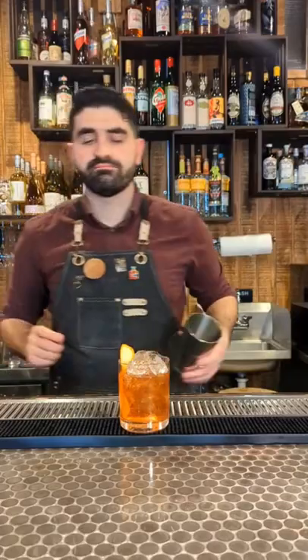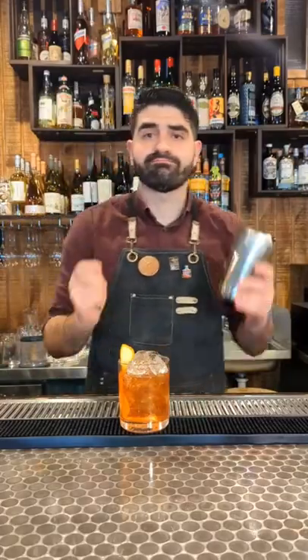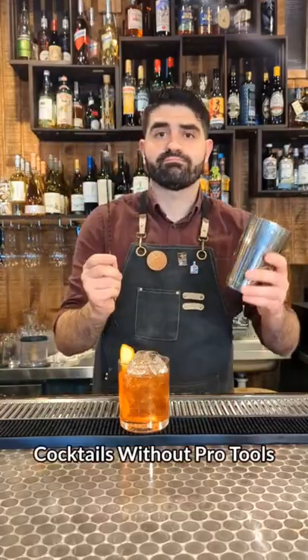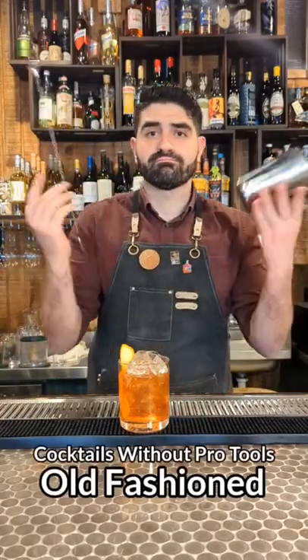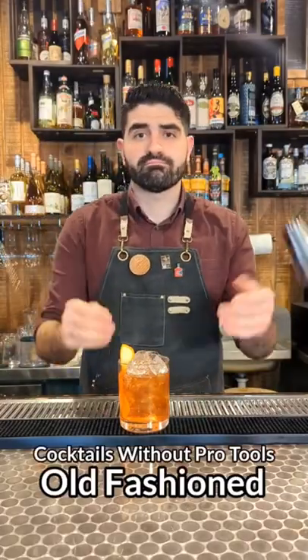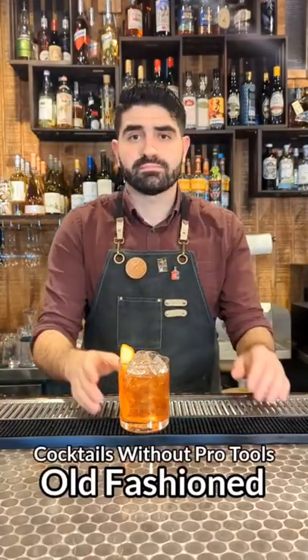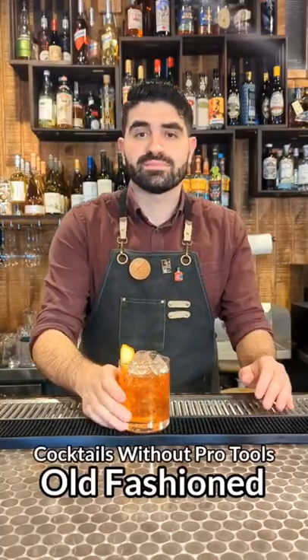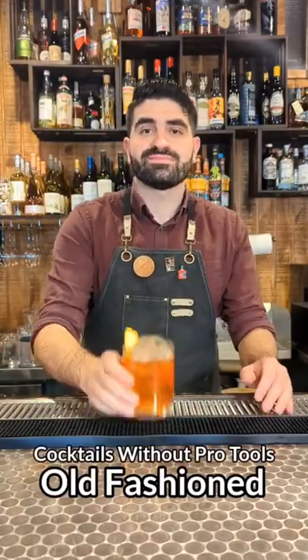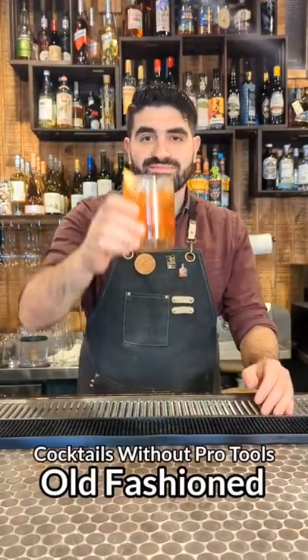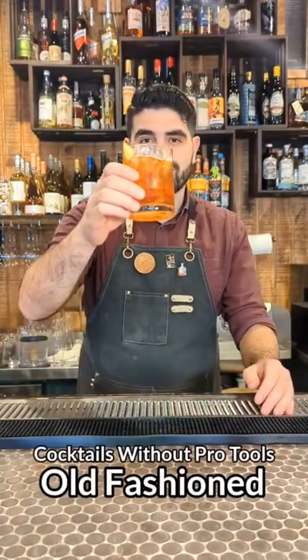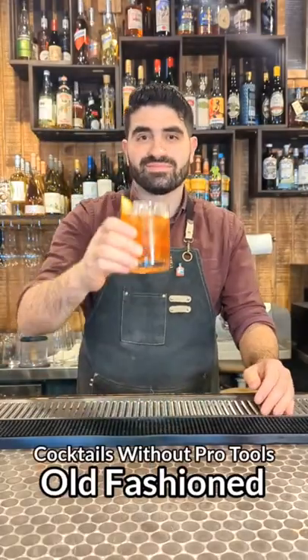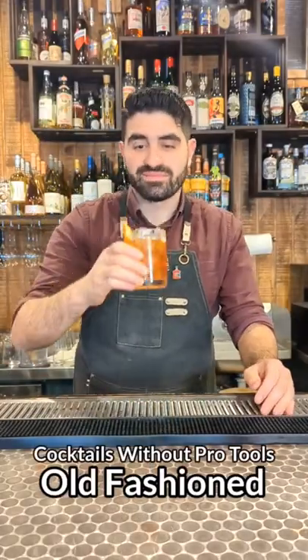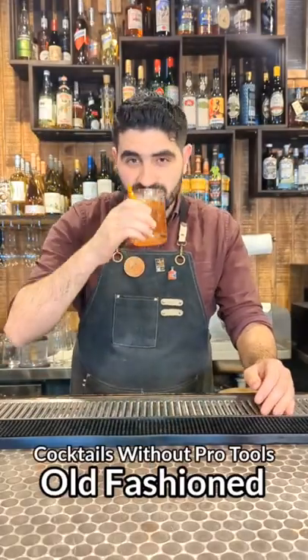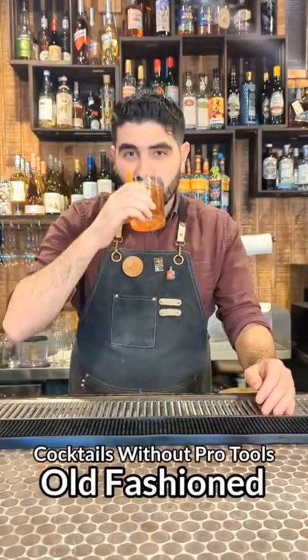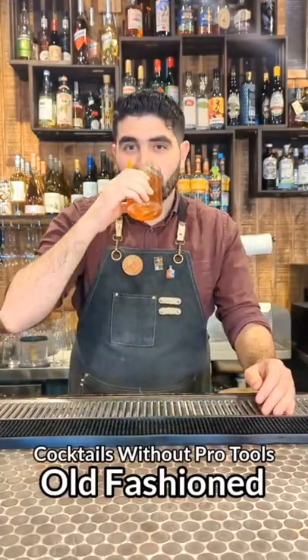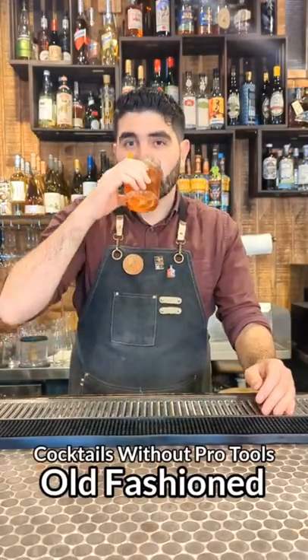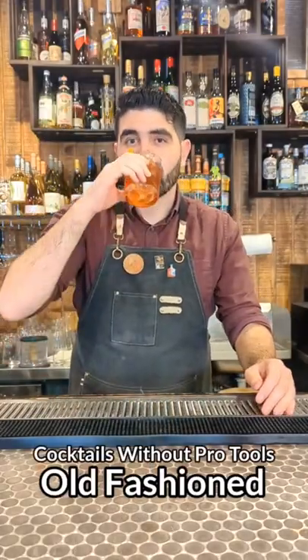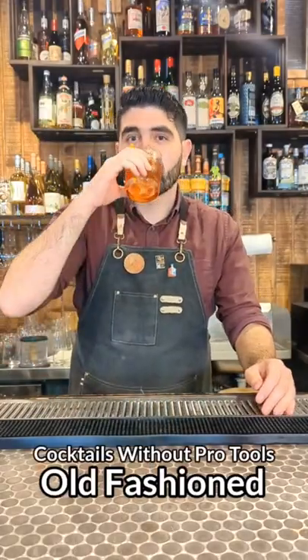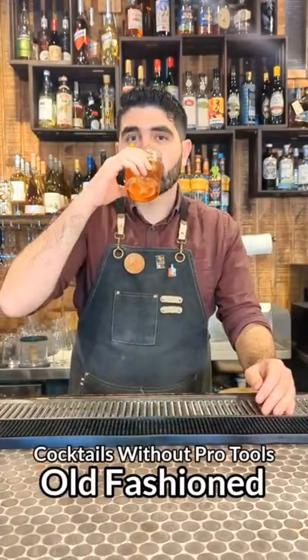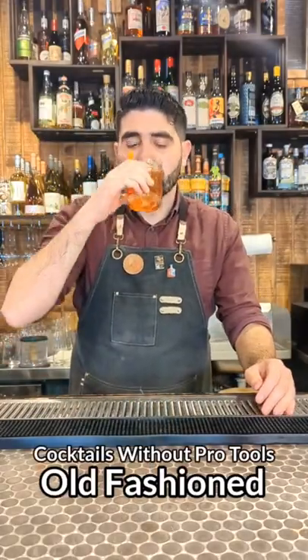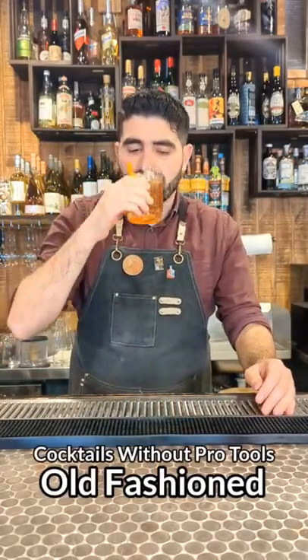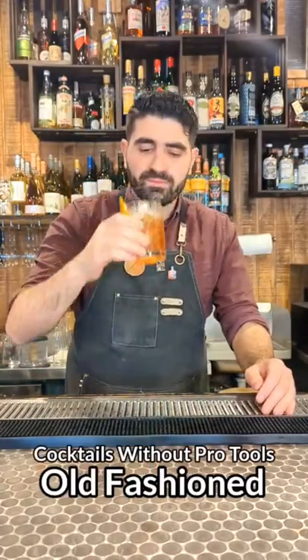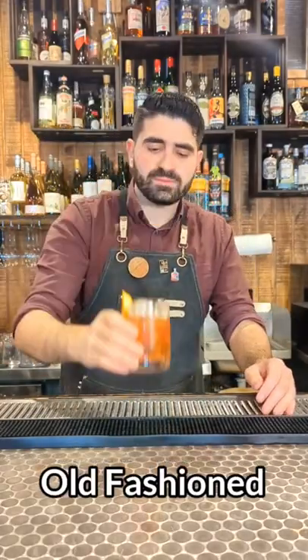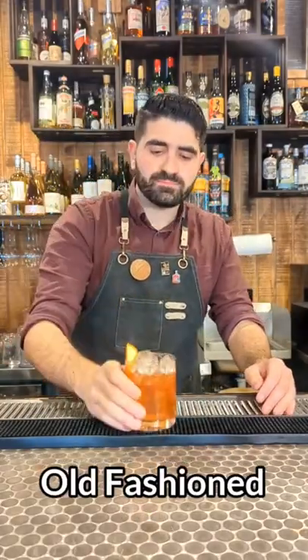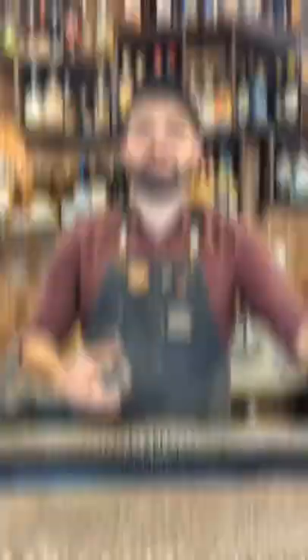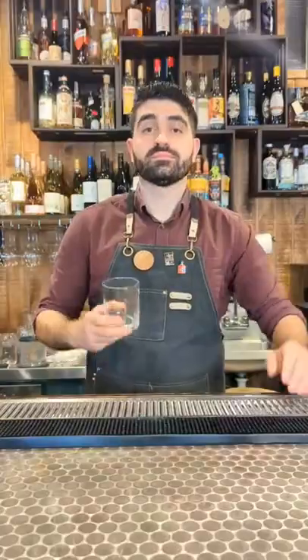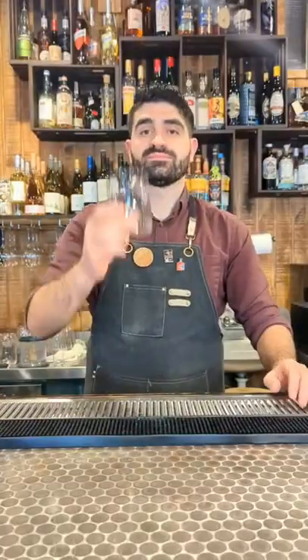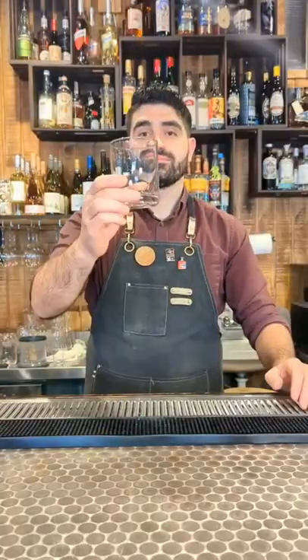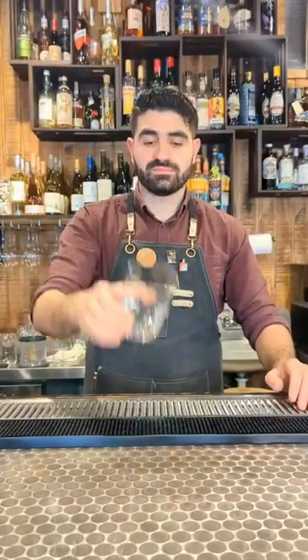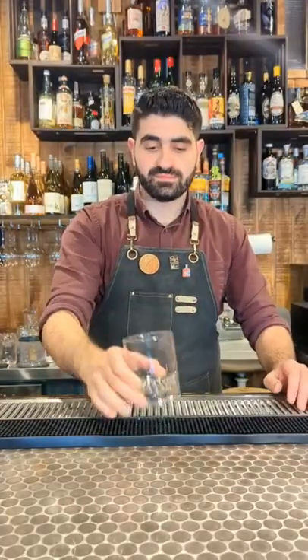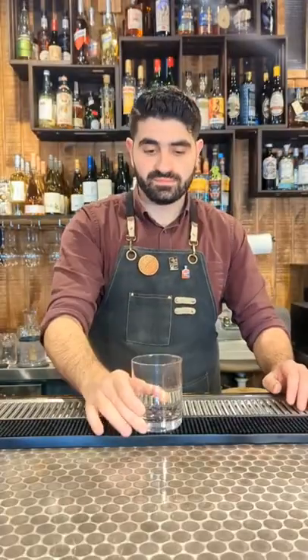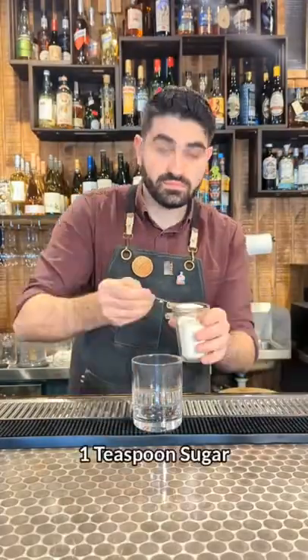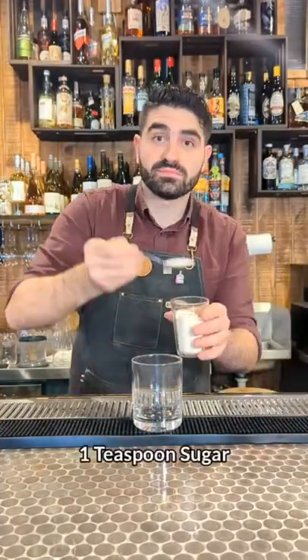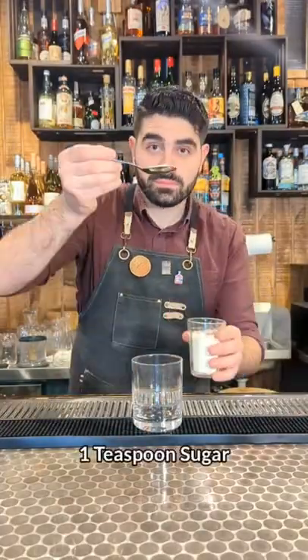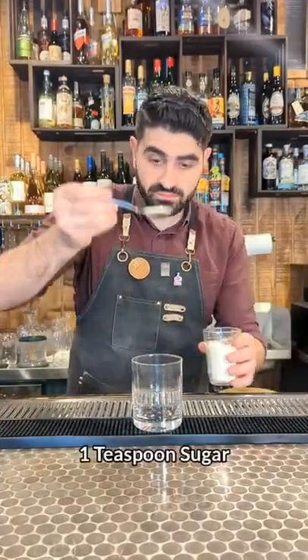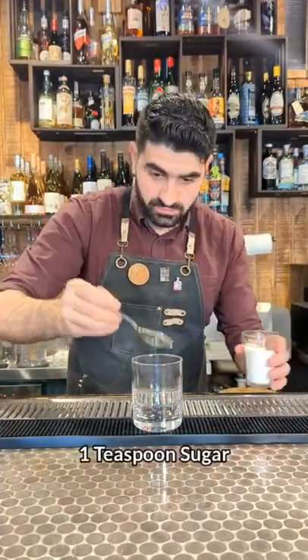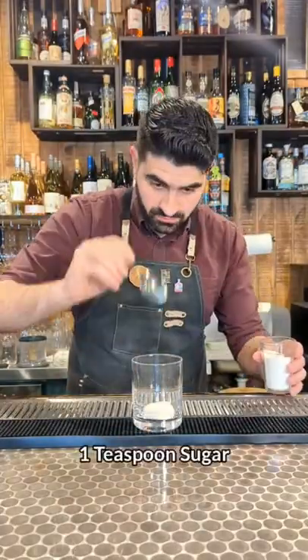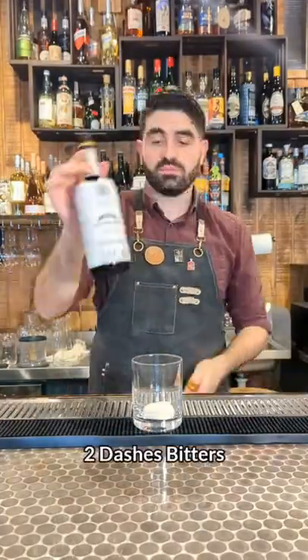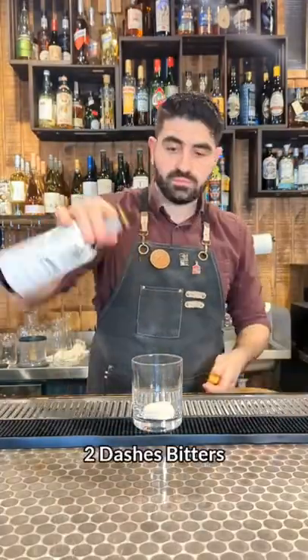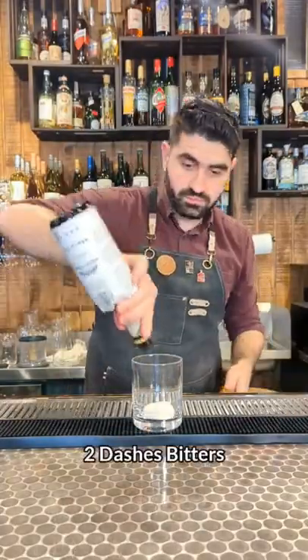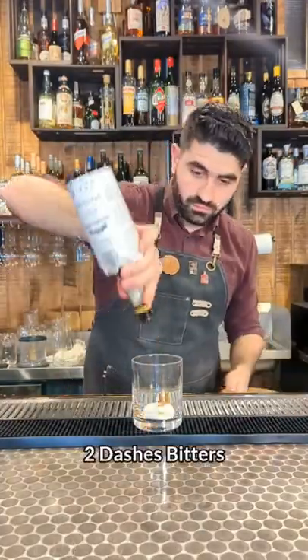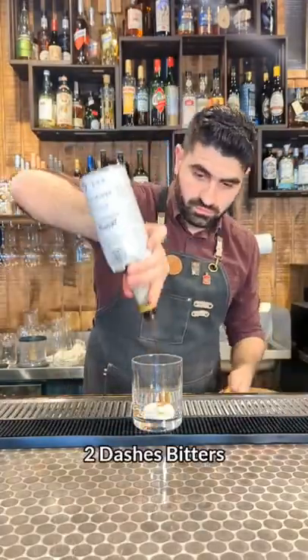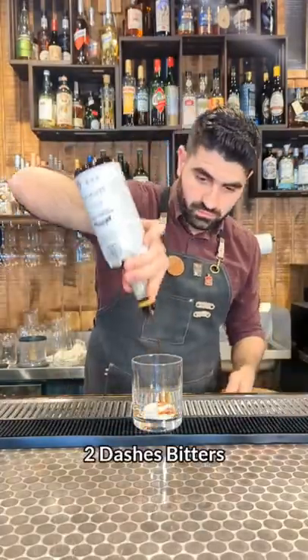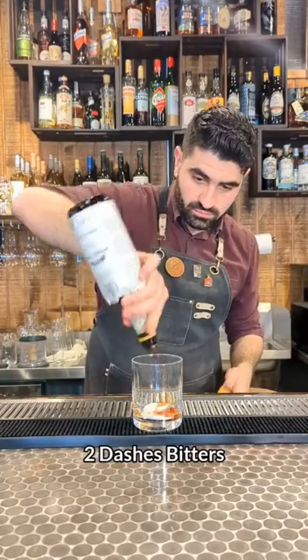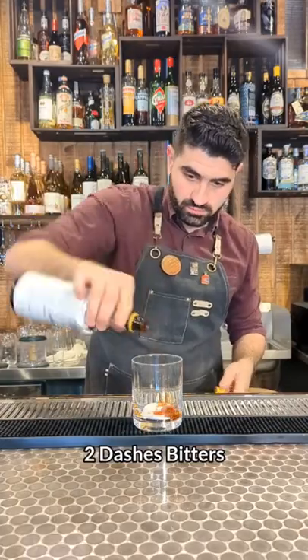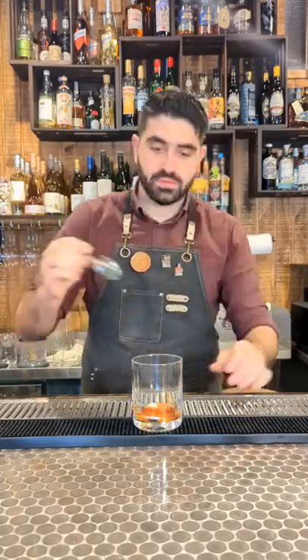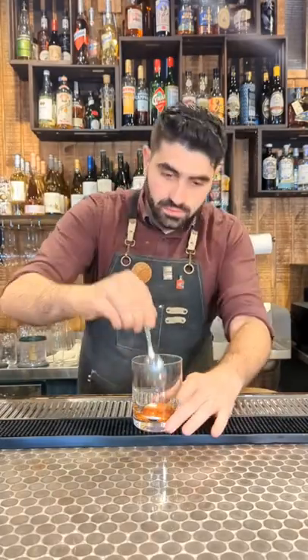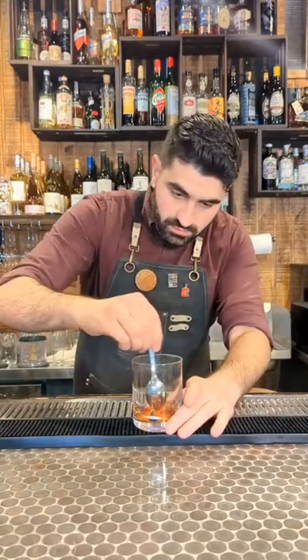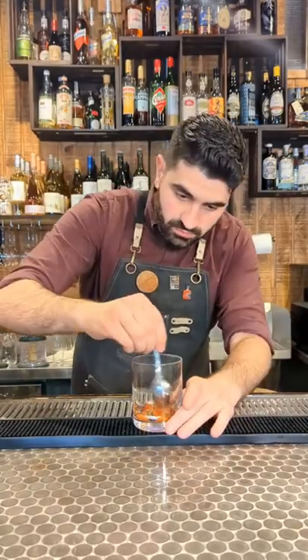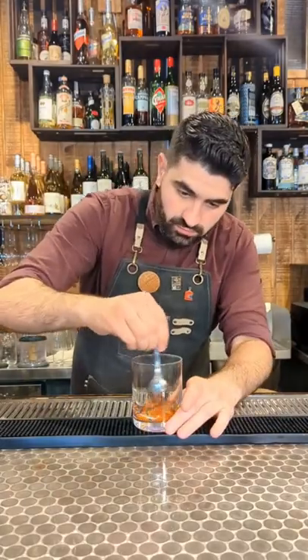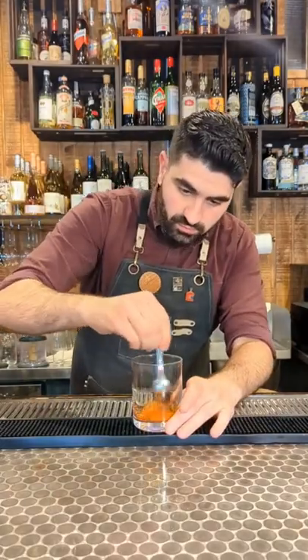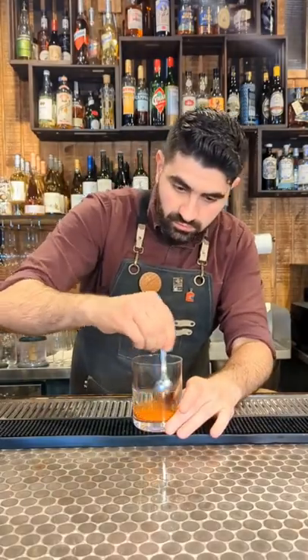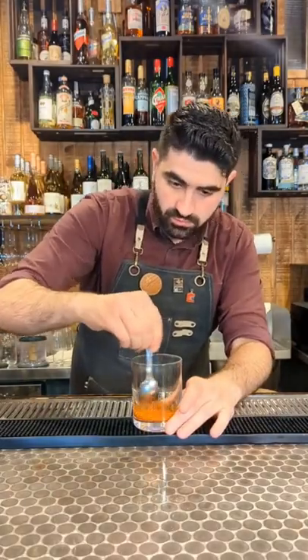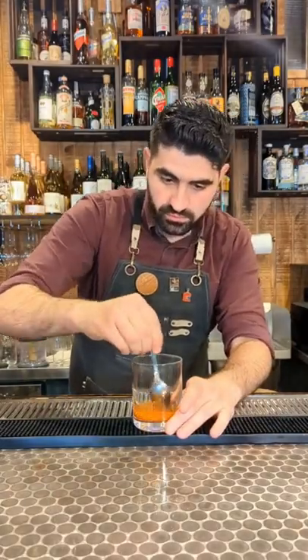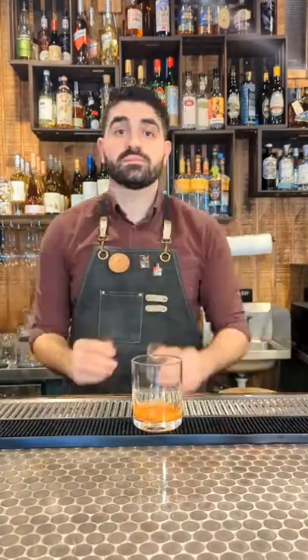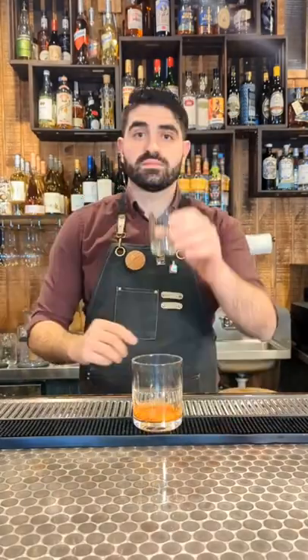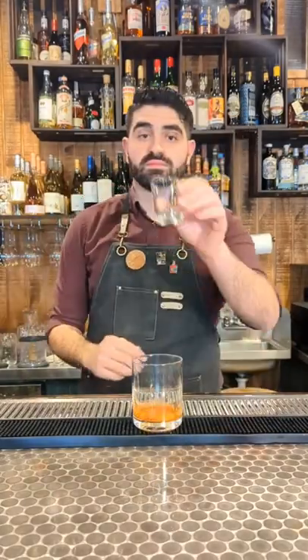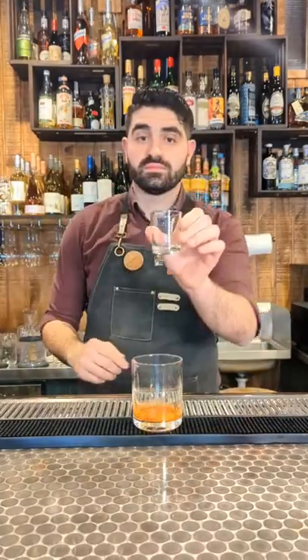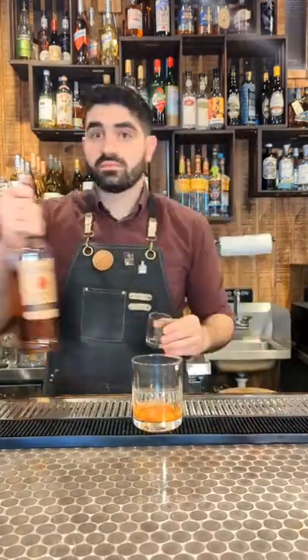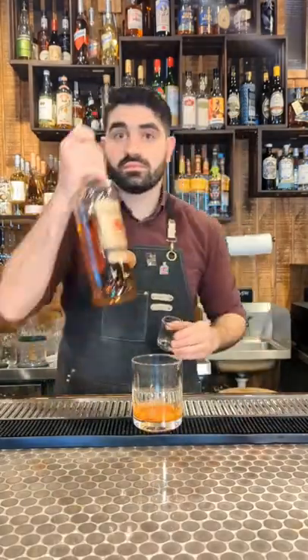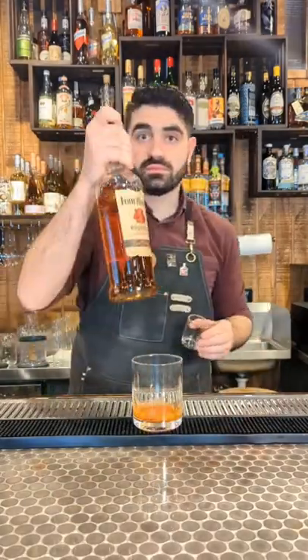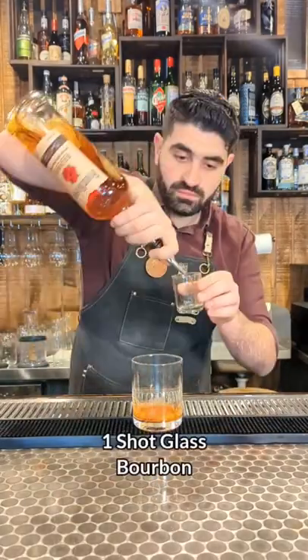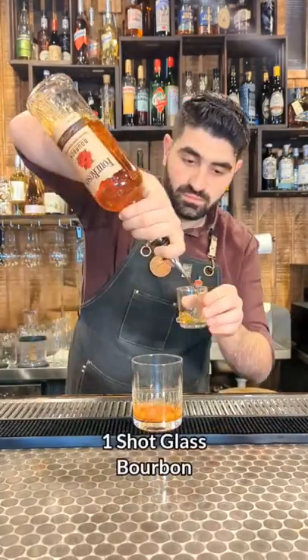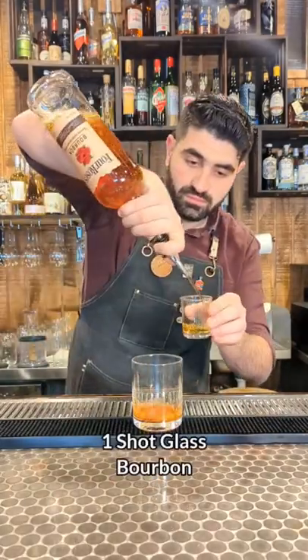How to make an incredible old-fashioned at home without any bar tools. First, we're gonna grab a lowball glass and do one teaspoon of sugar. We're then gonna do two dashes of bitters and mix it up.